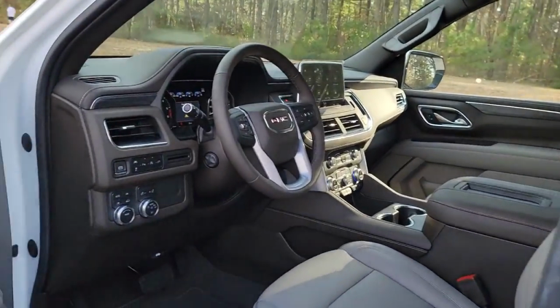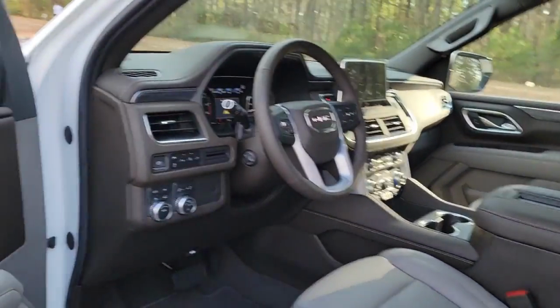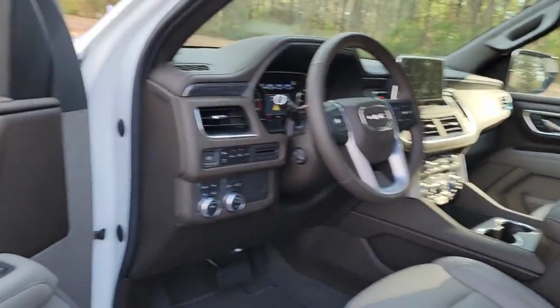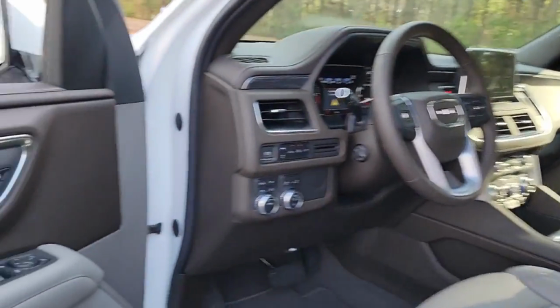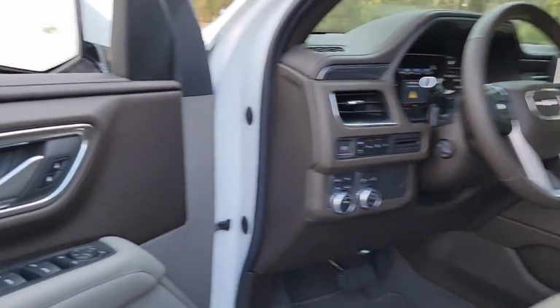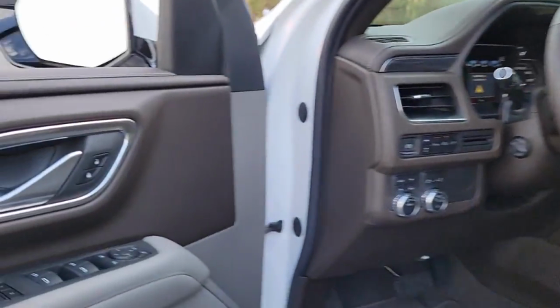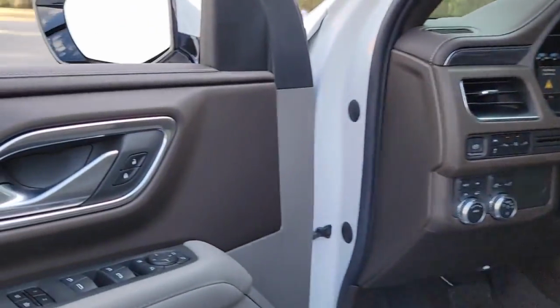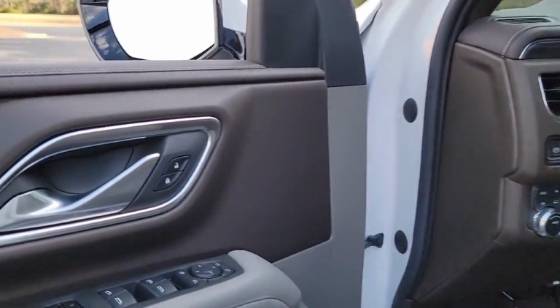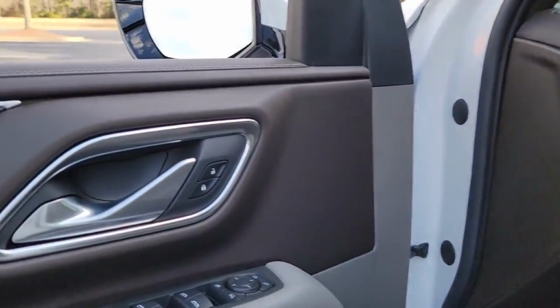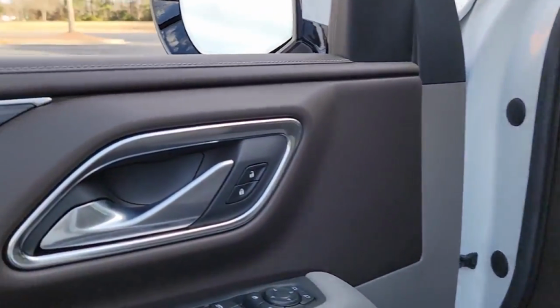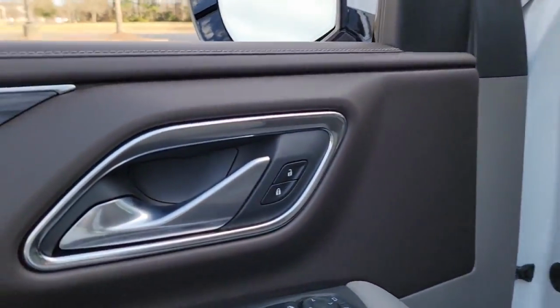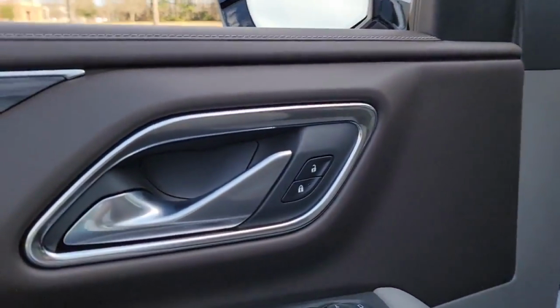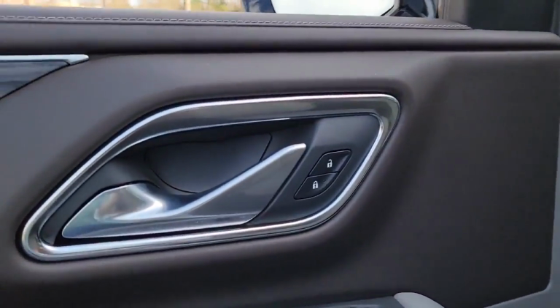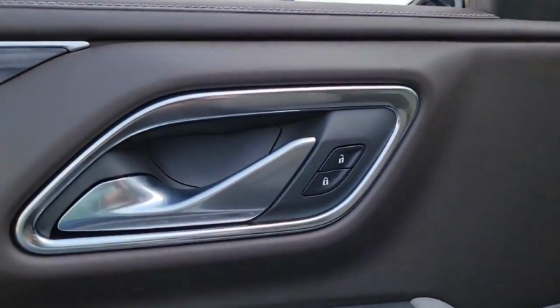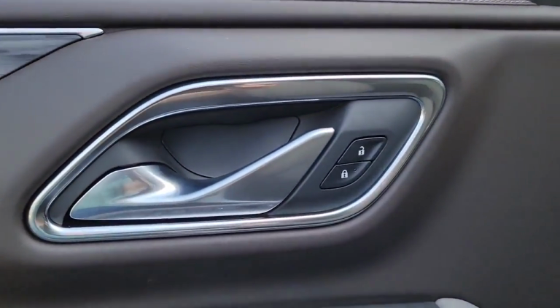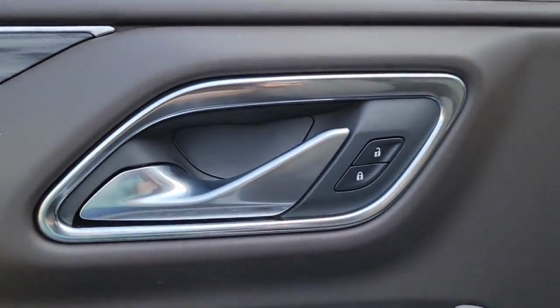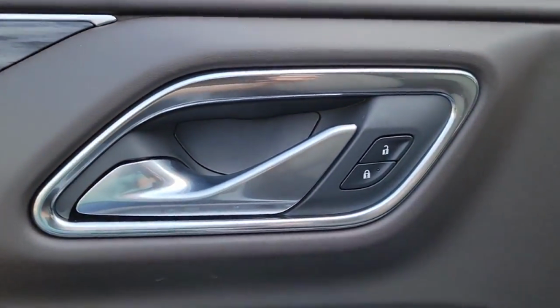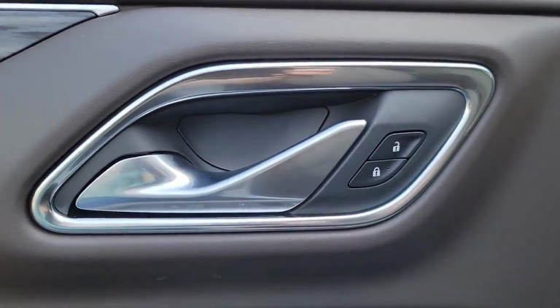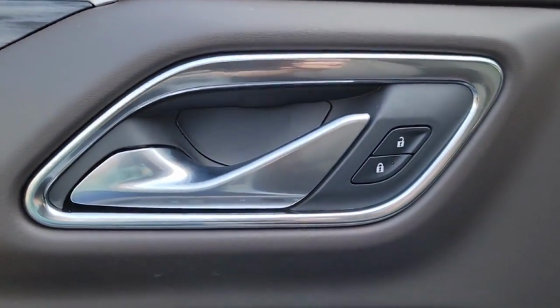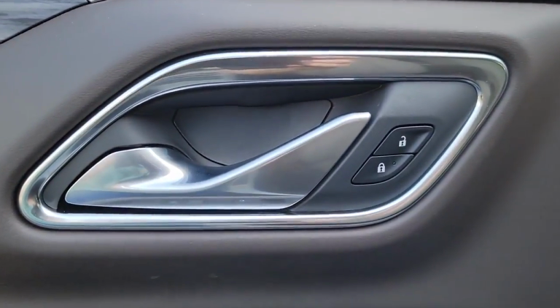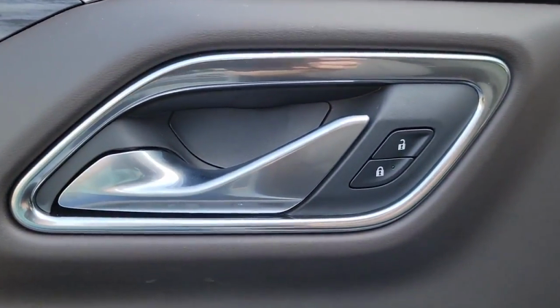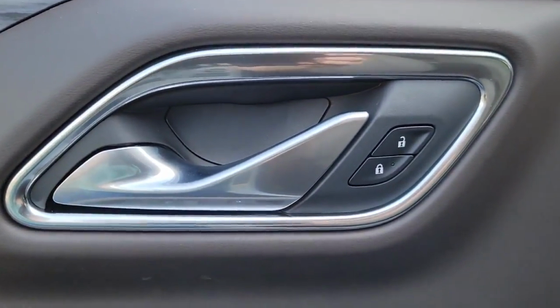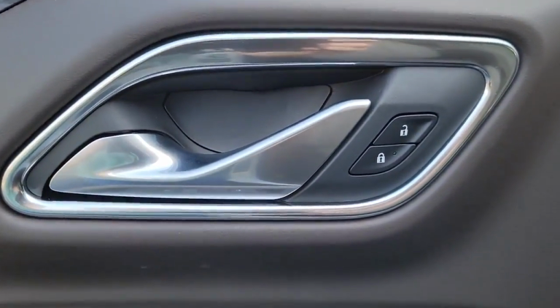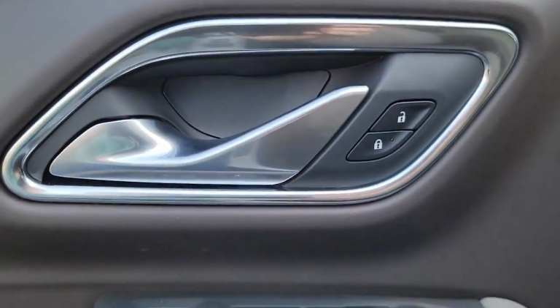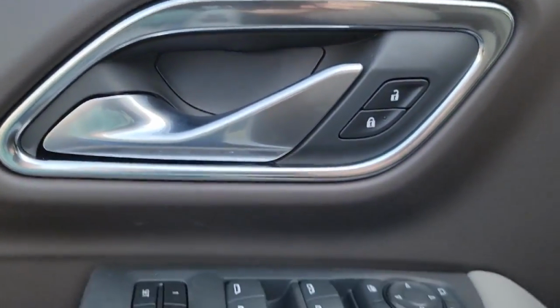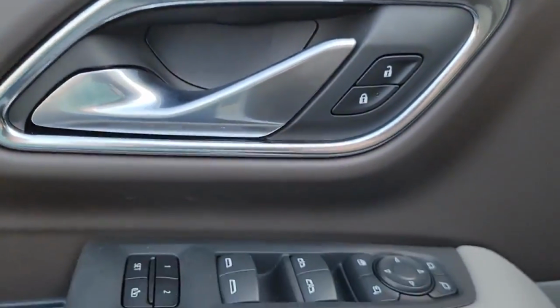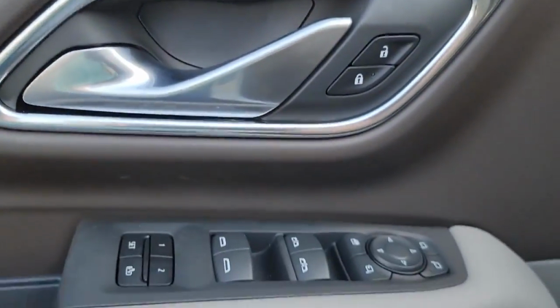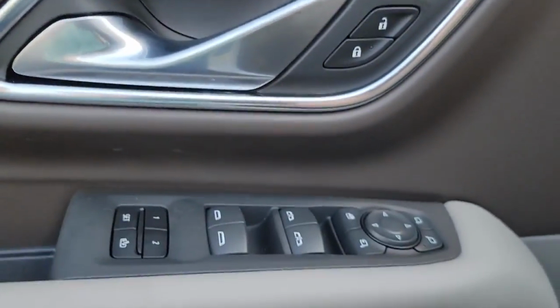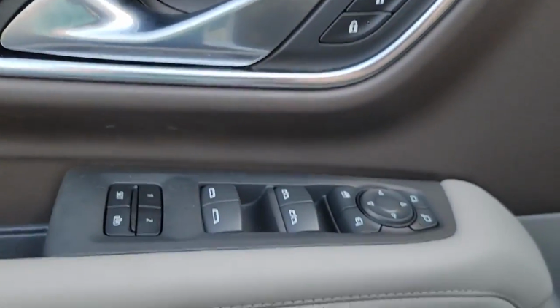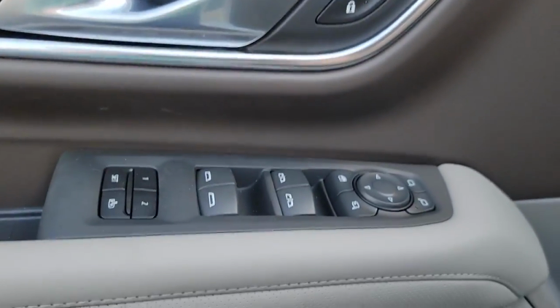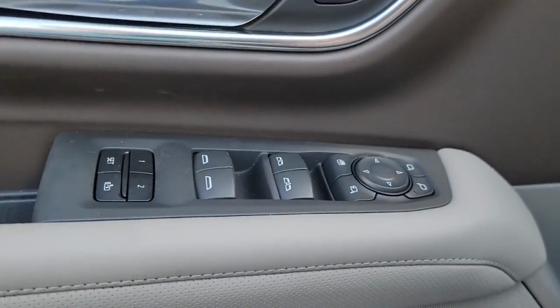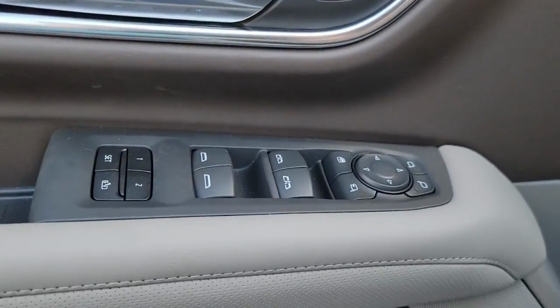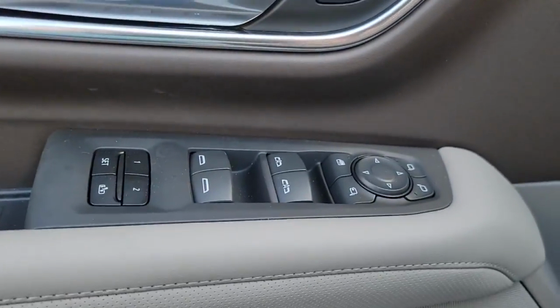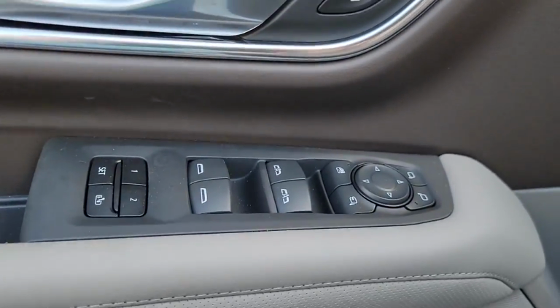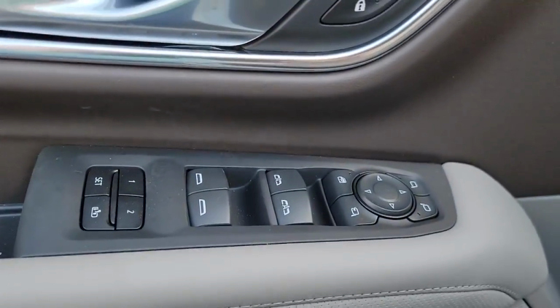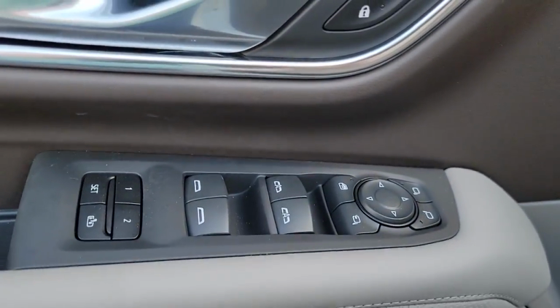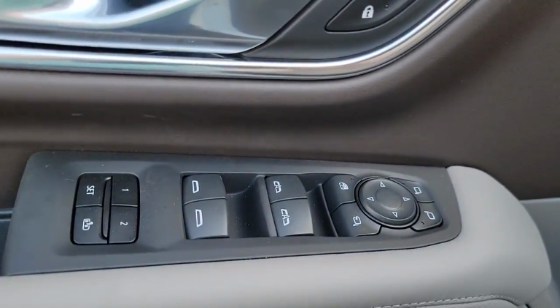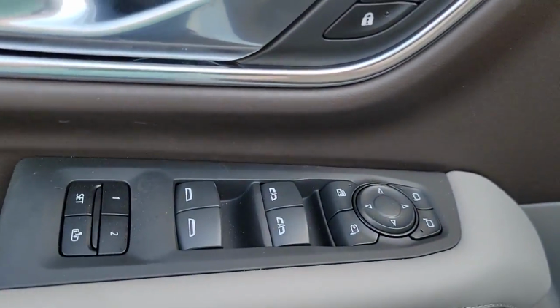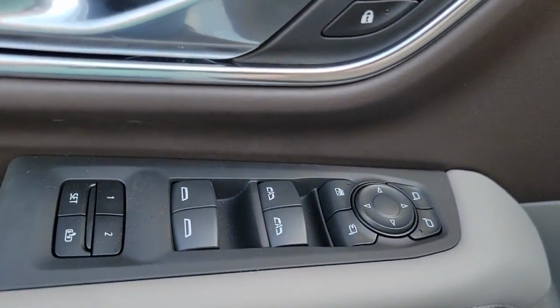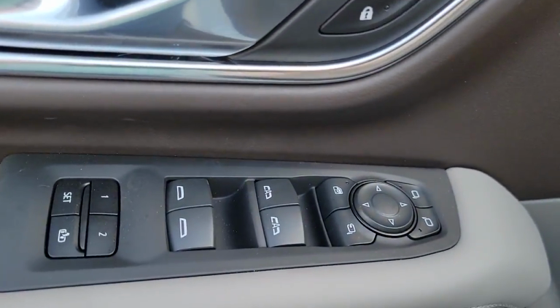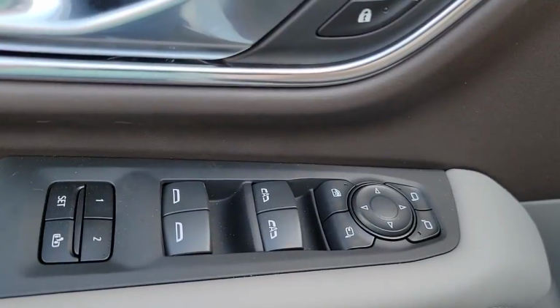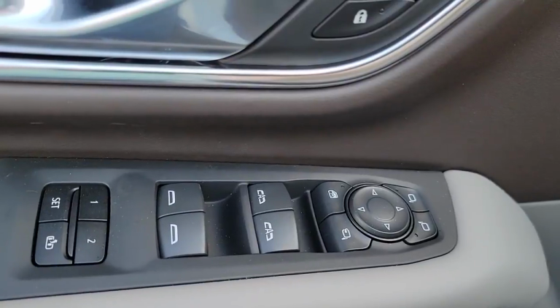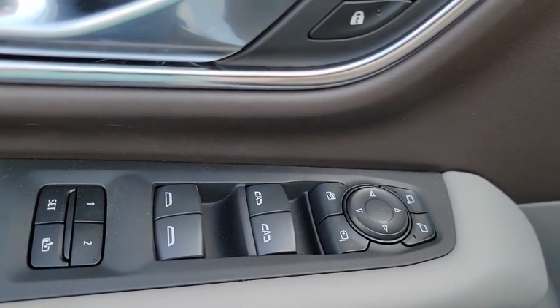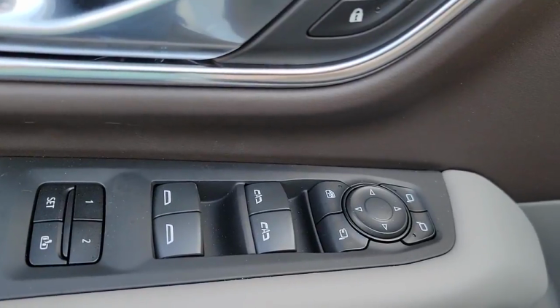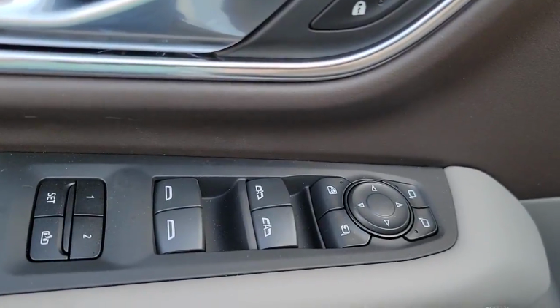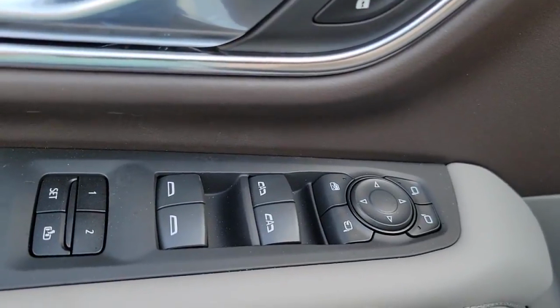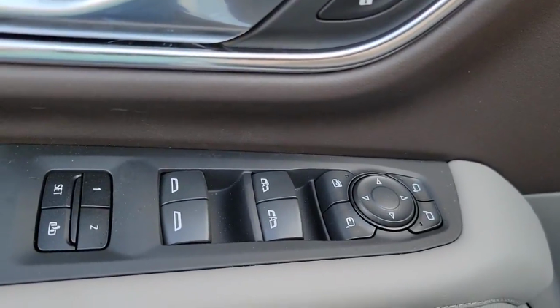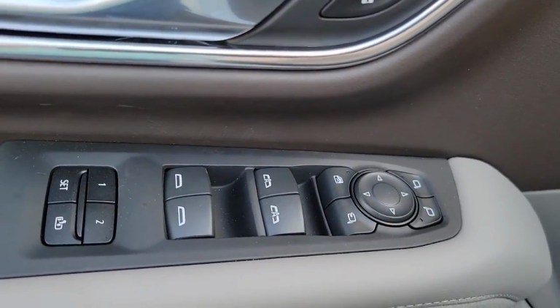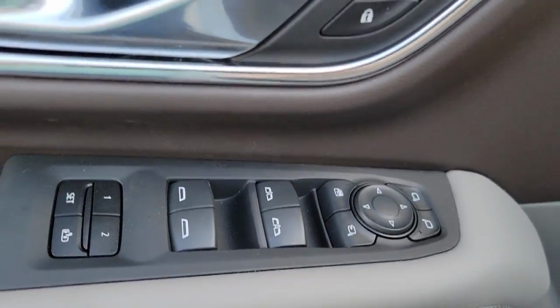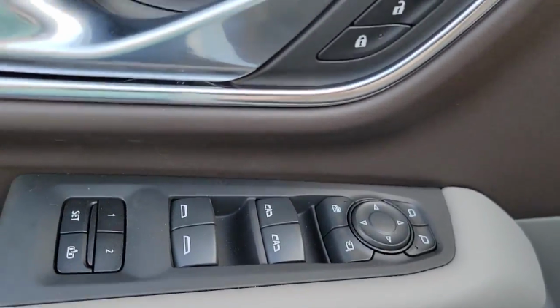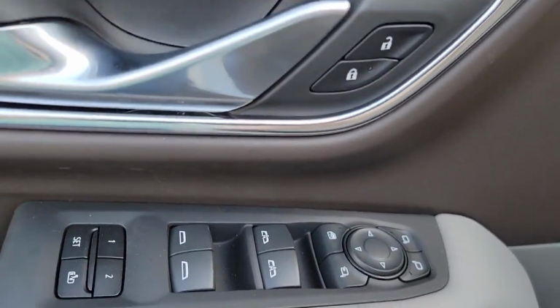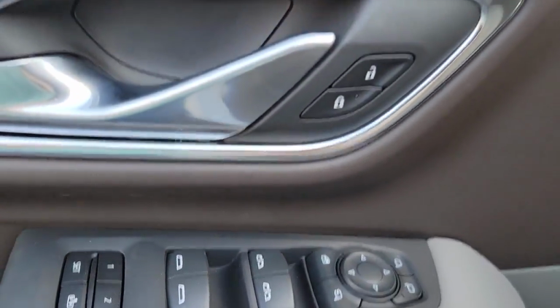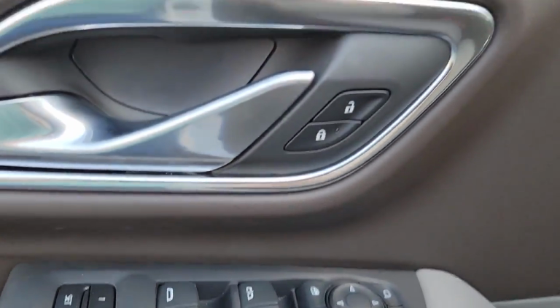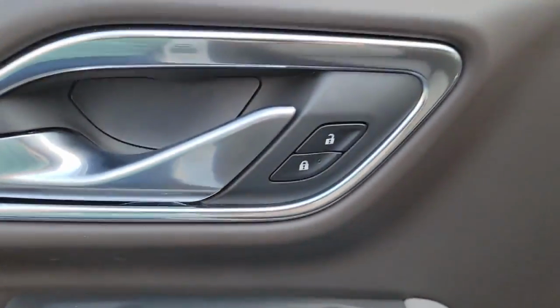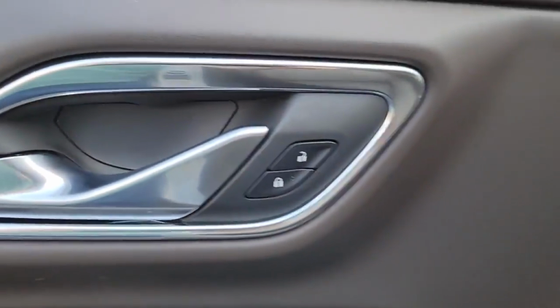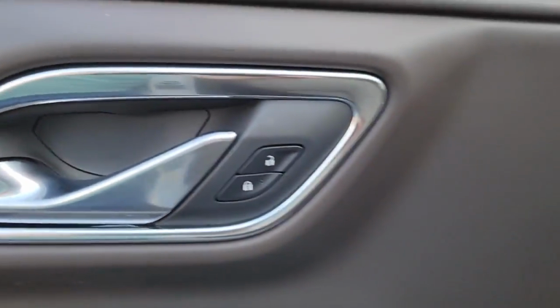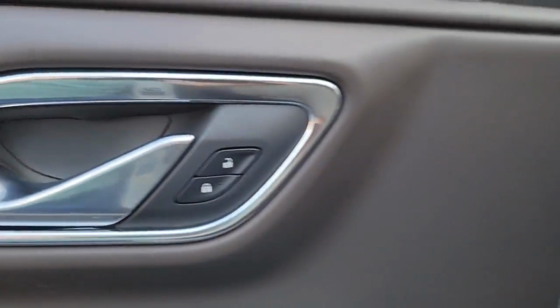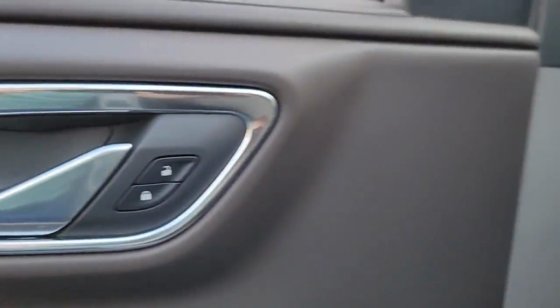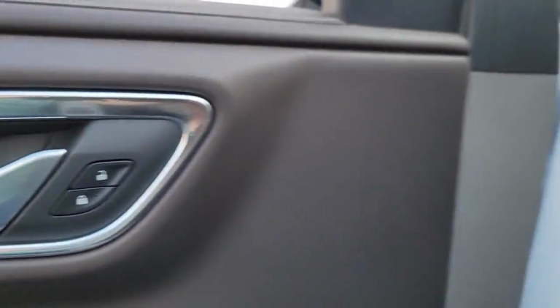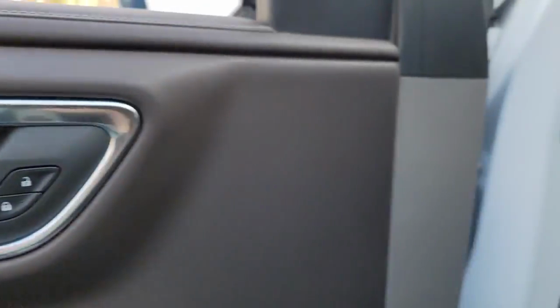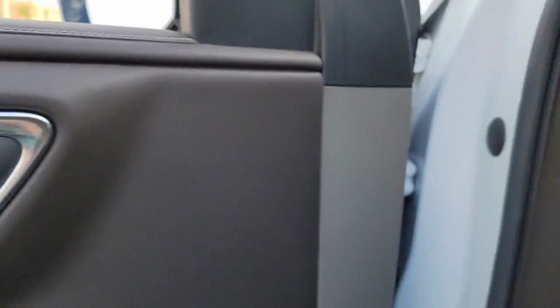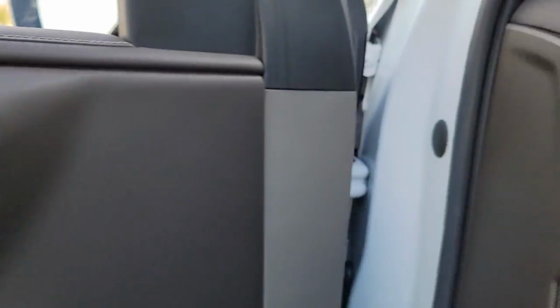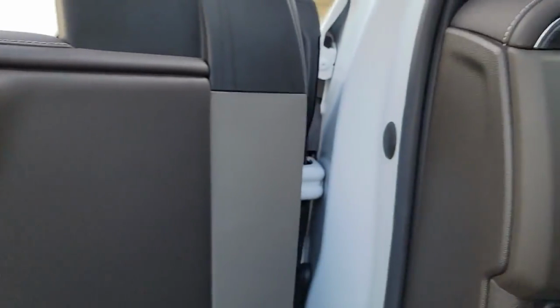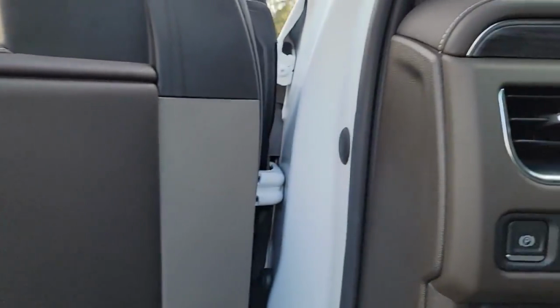Bold good looks and the advantages of an extended wheelbase are yours in this full-size, family-focused SUV.